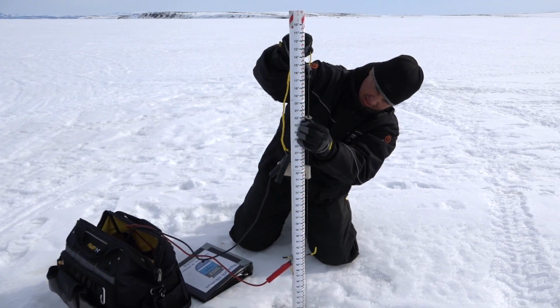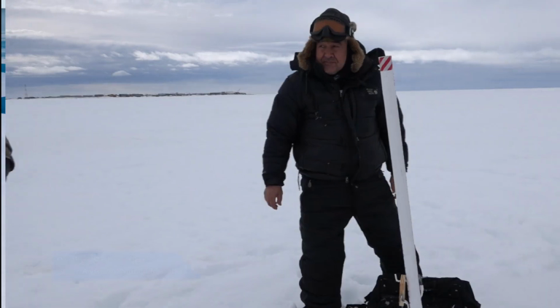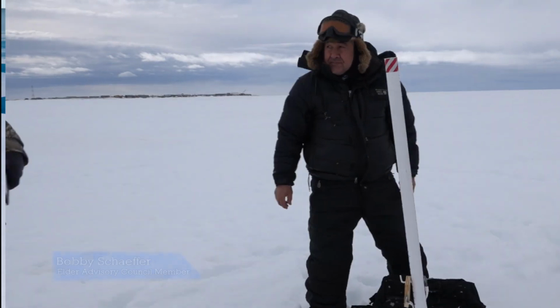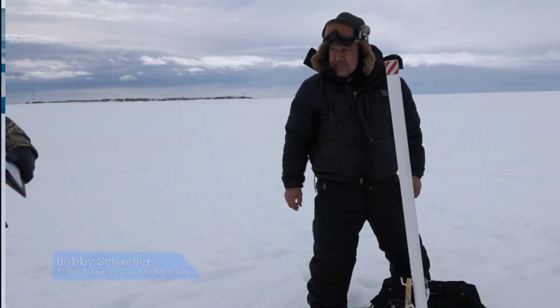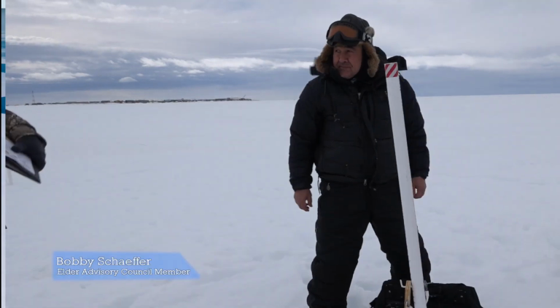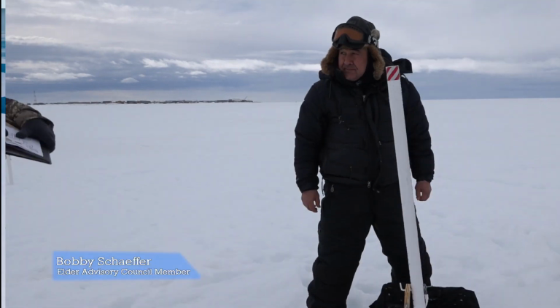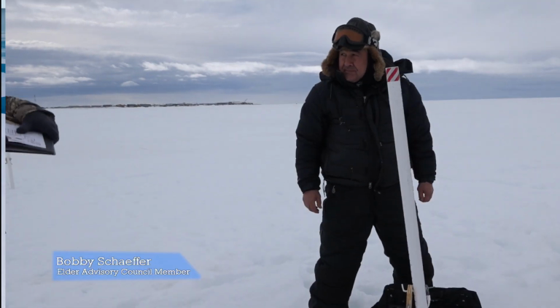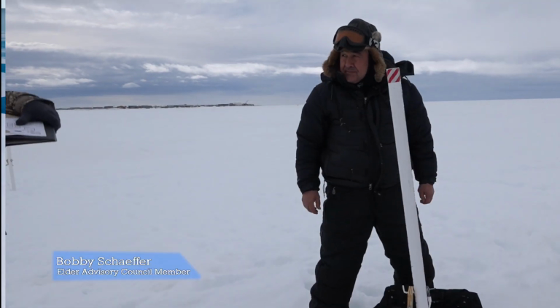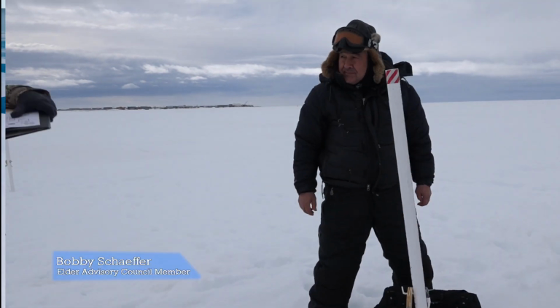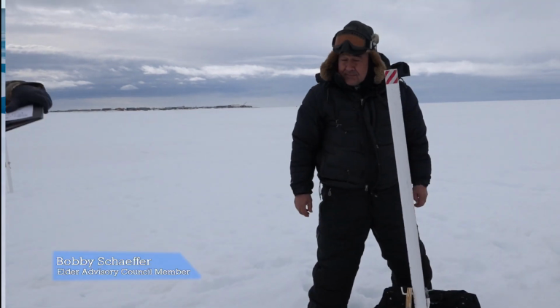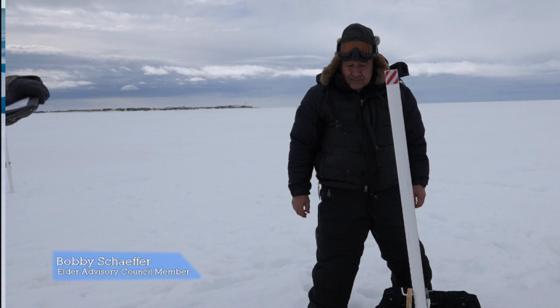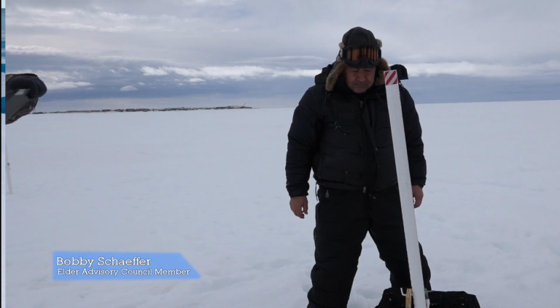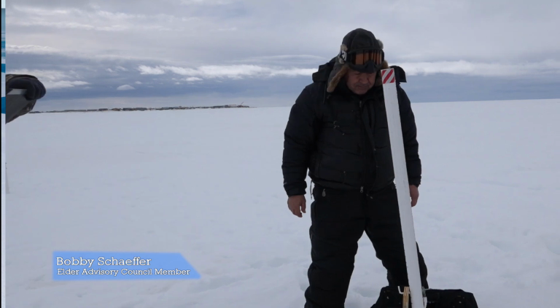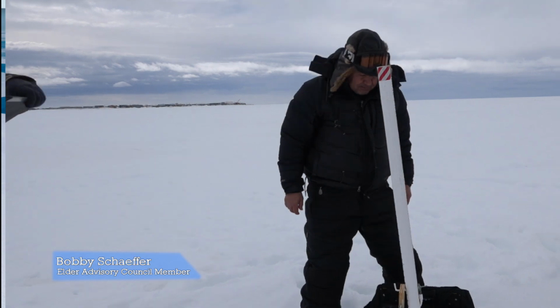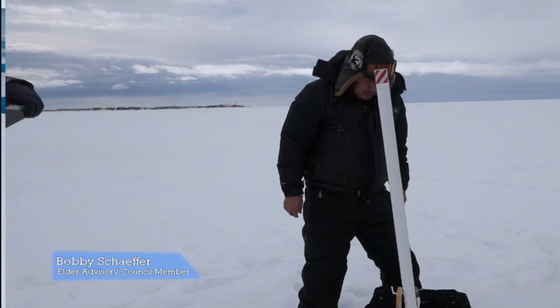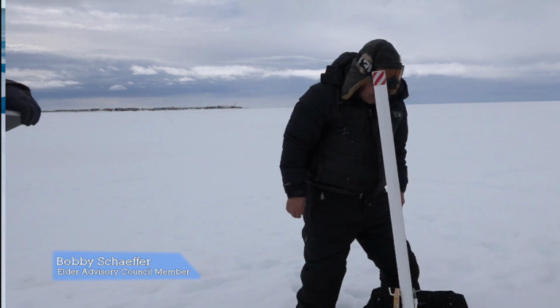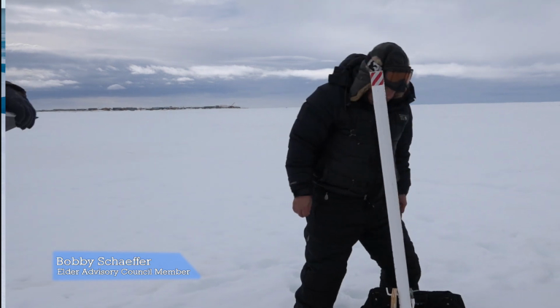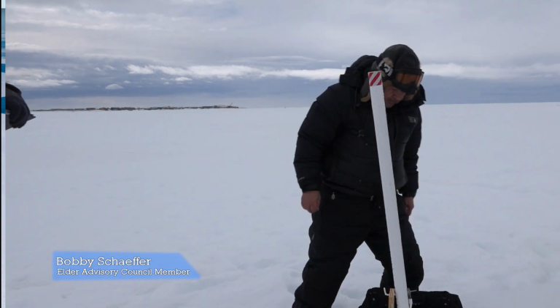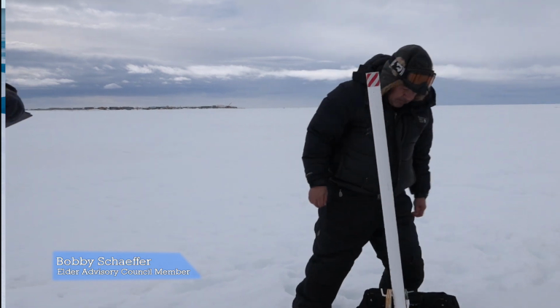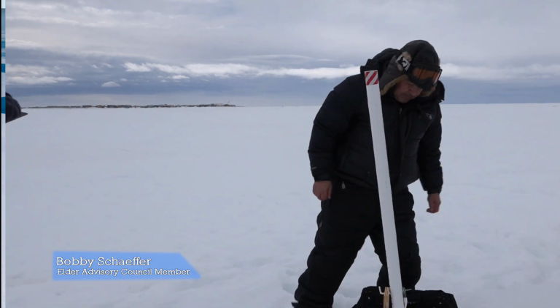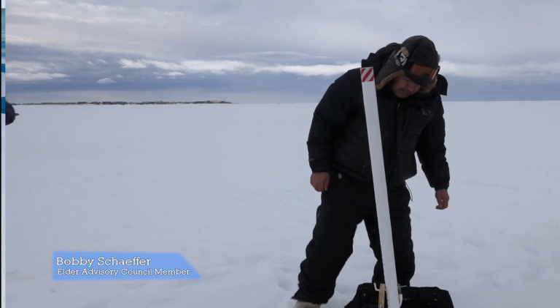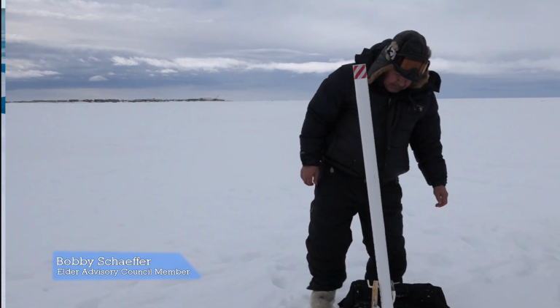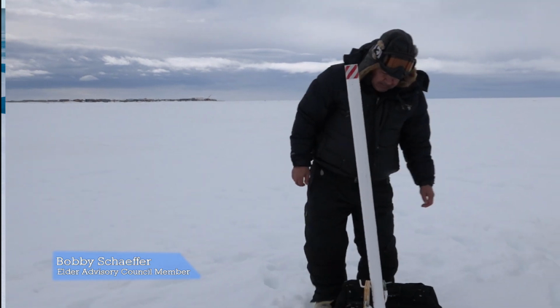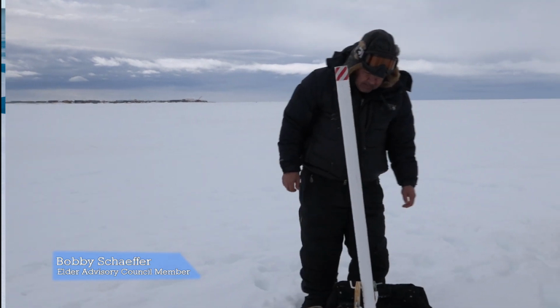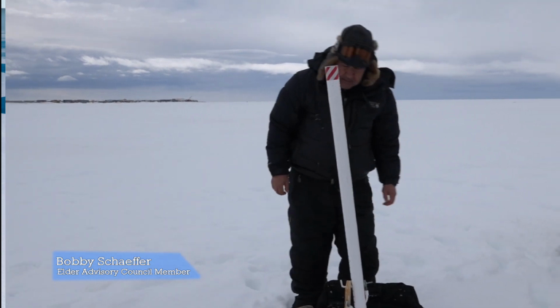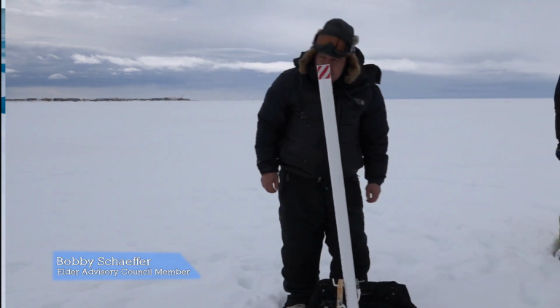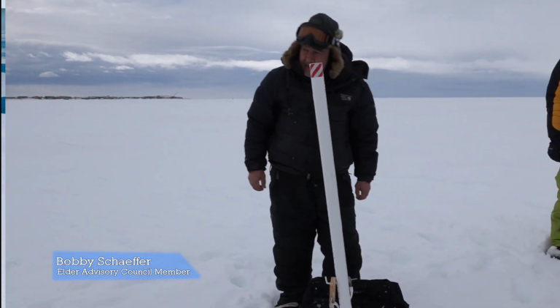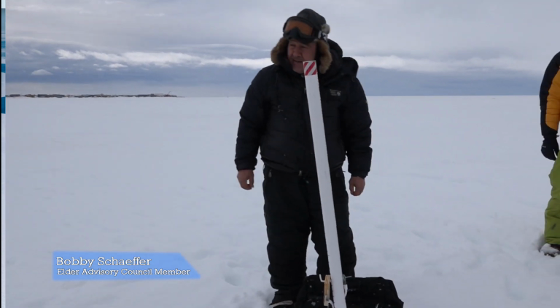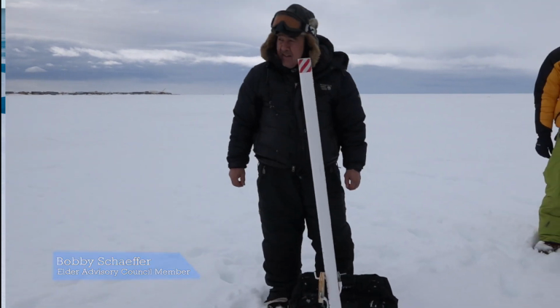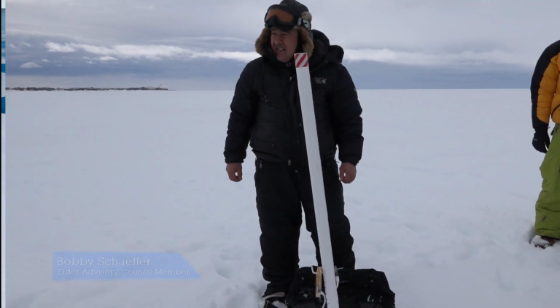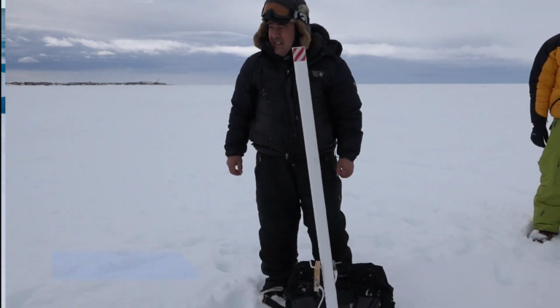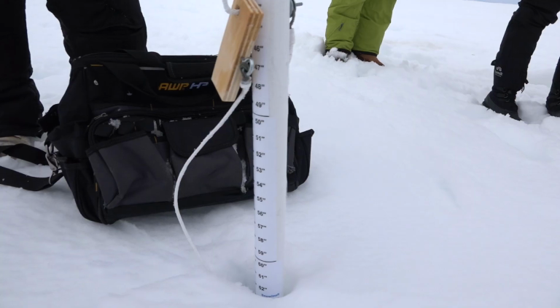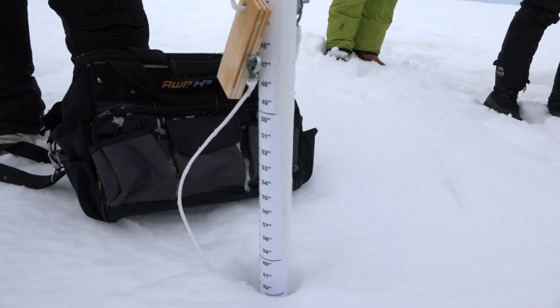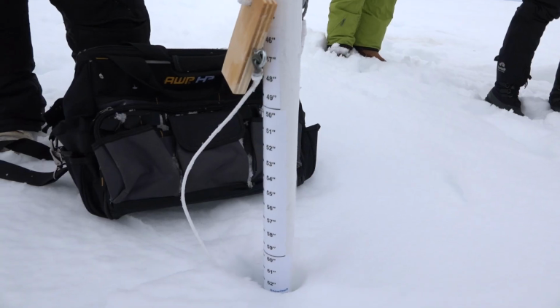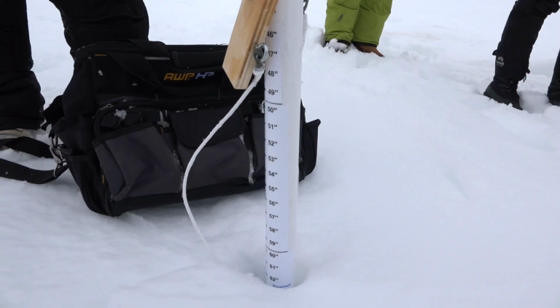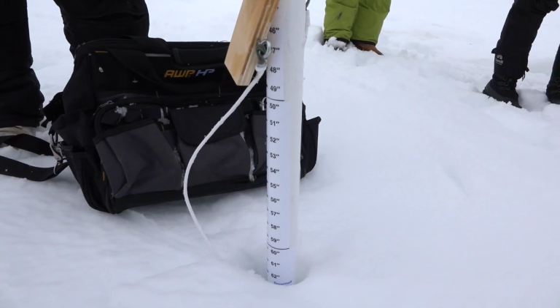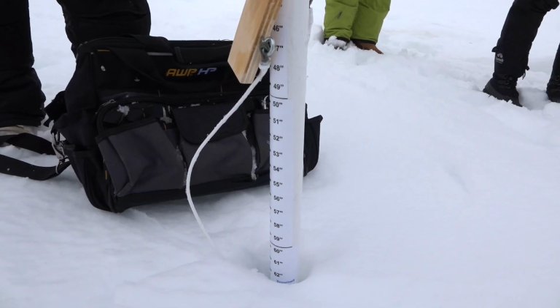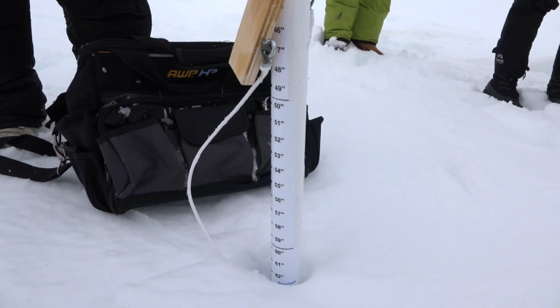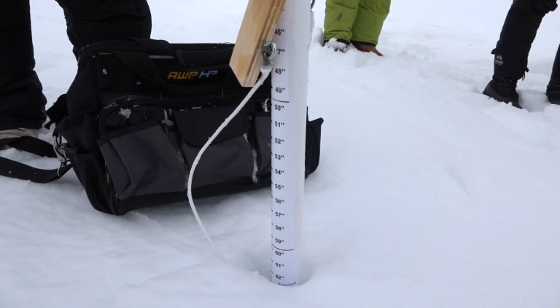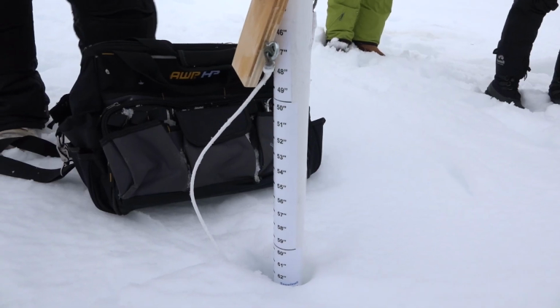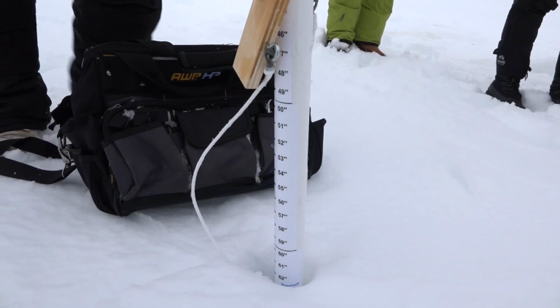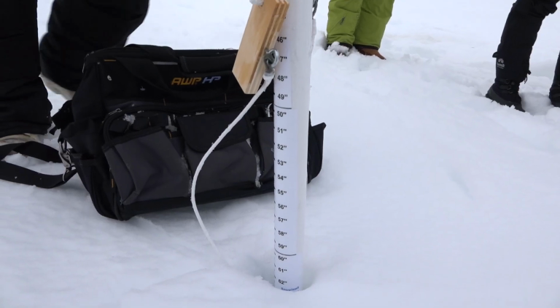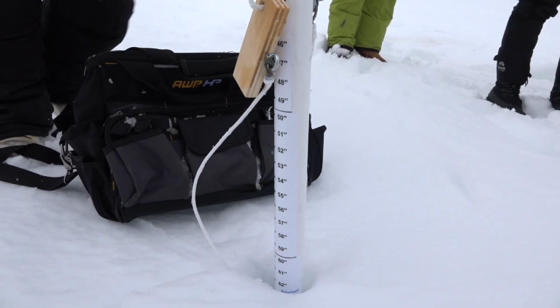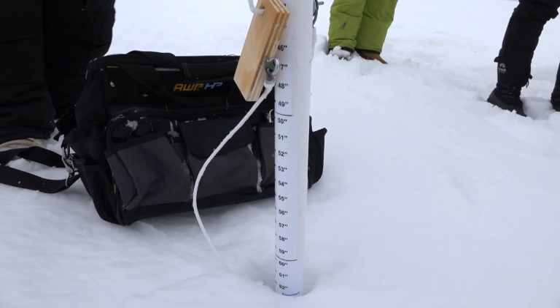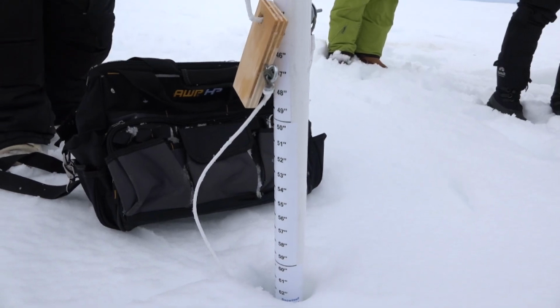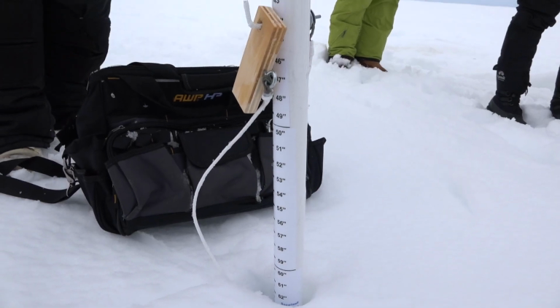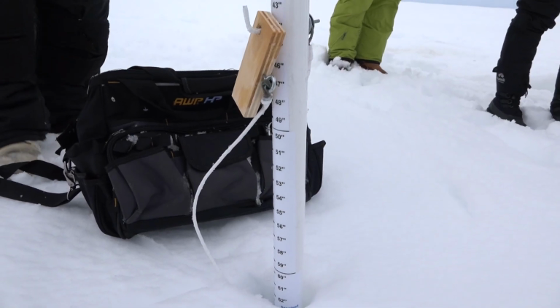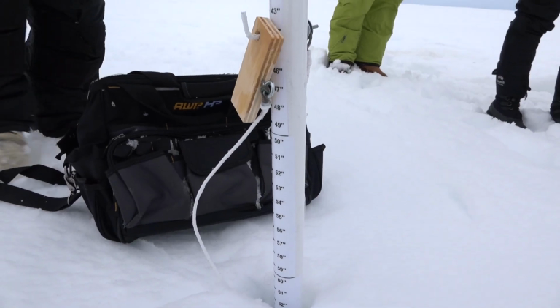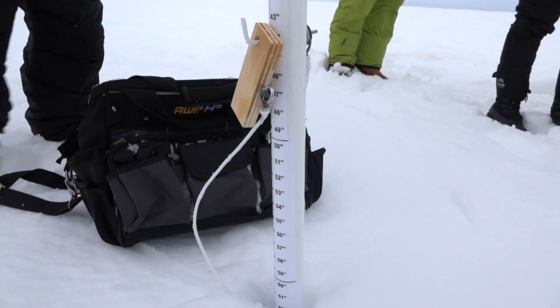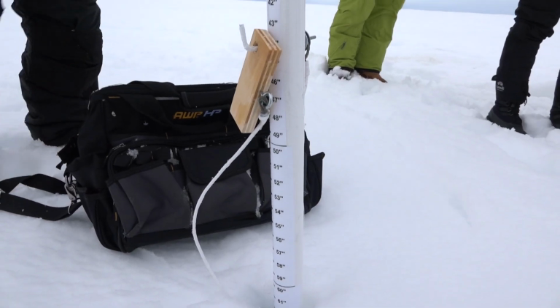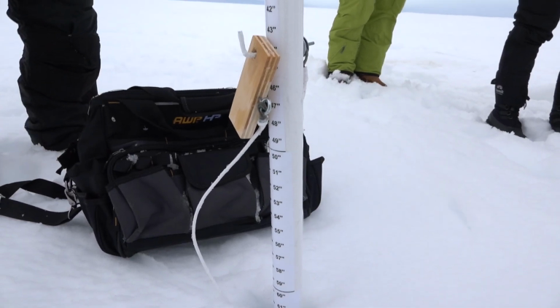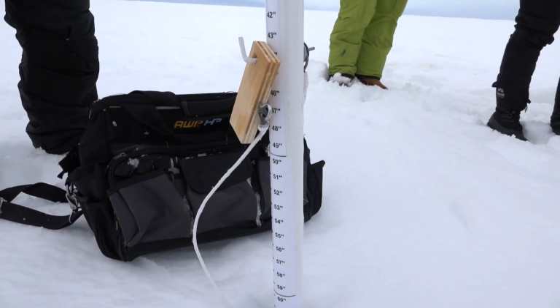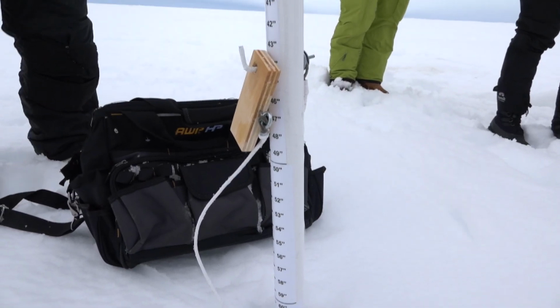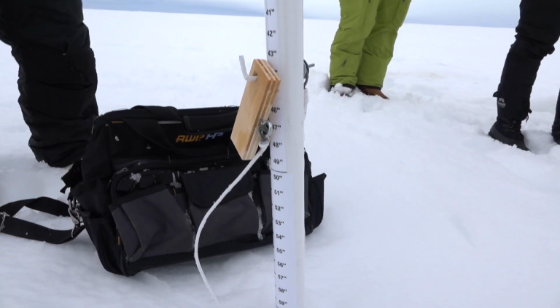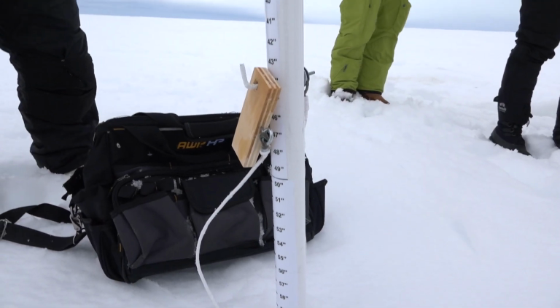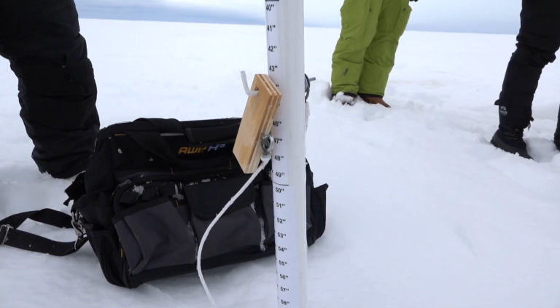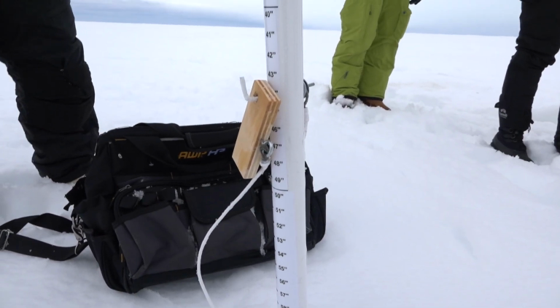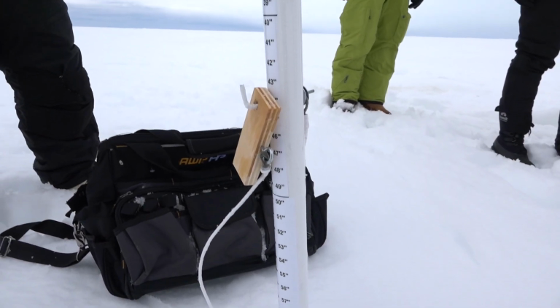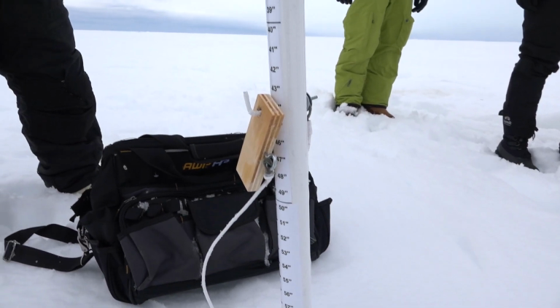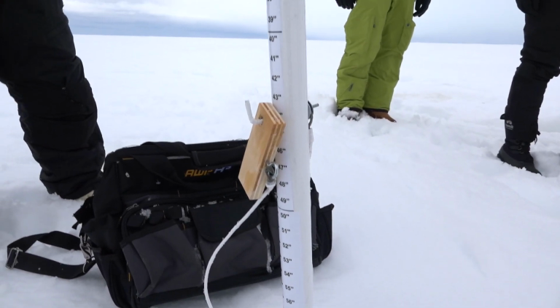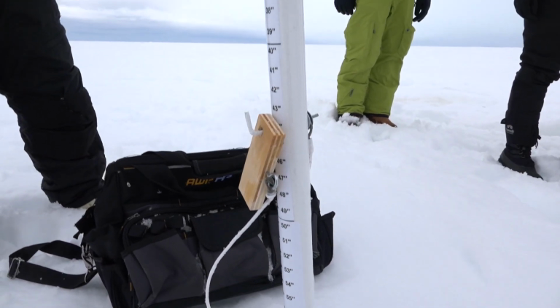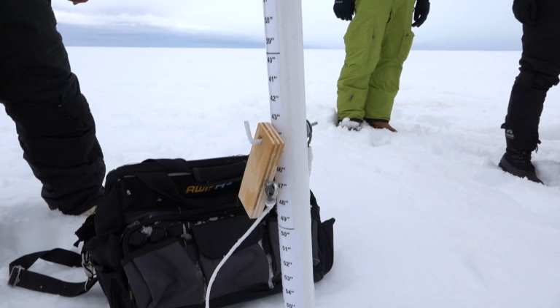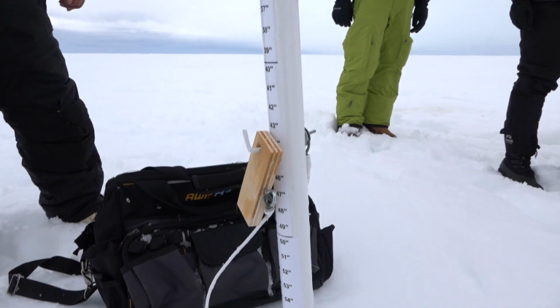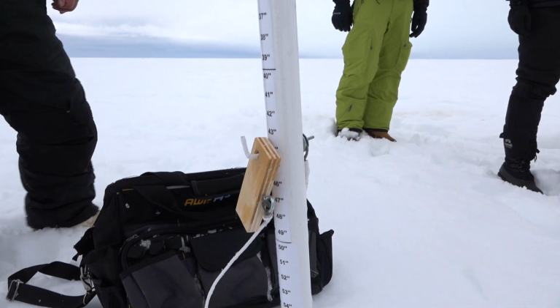Someone does need to go out there each day and measure the snow depth on each one and the ice thickness.